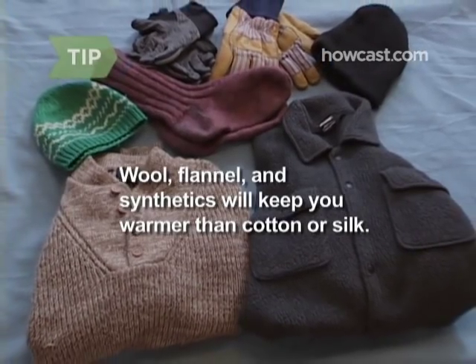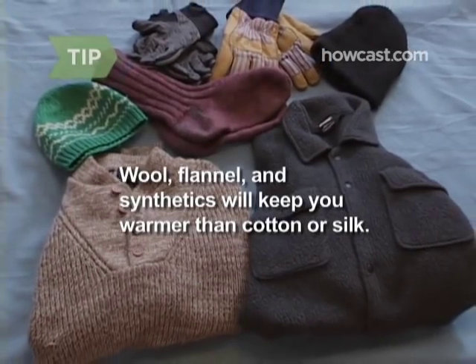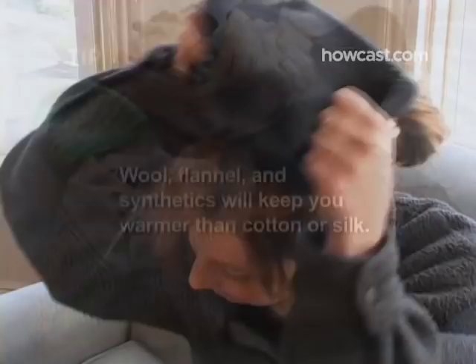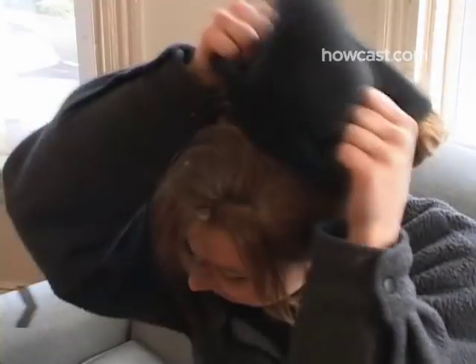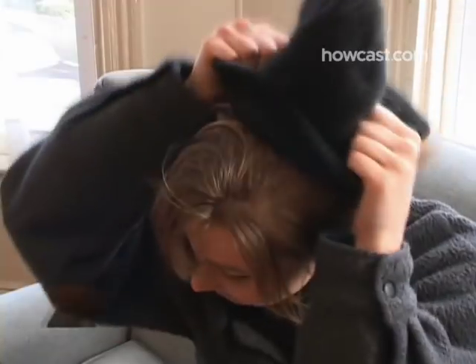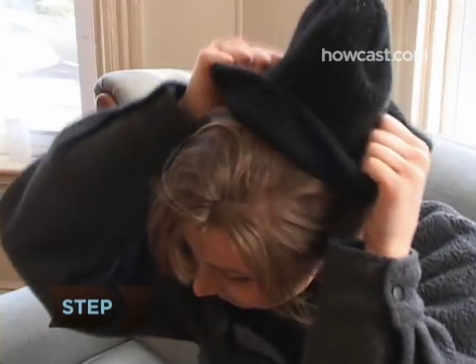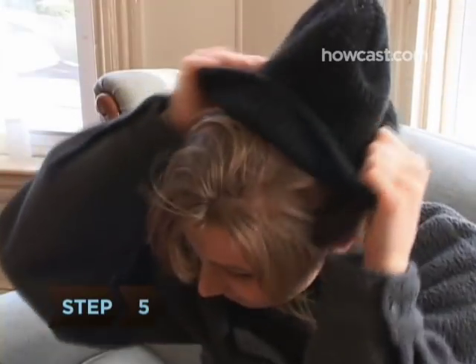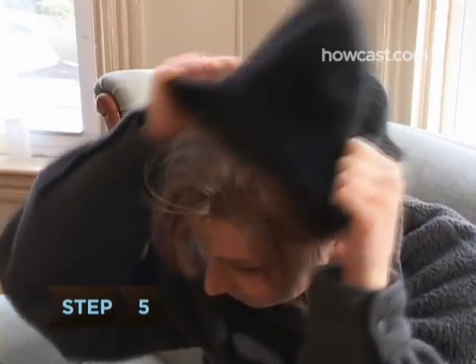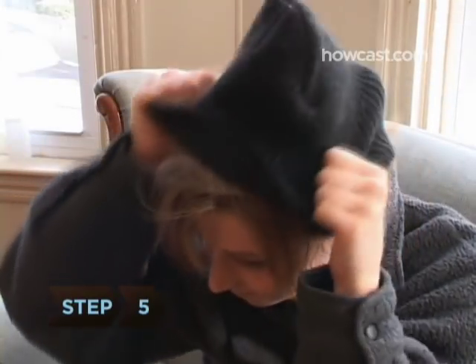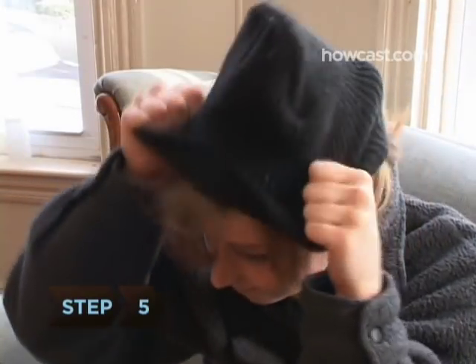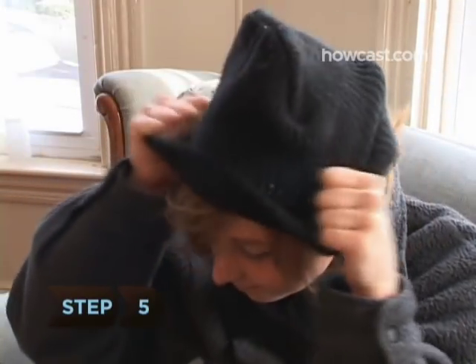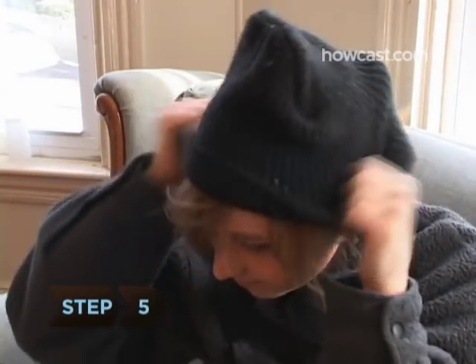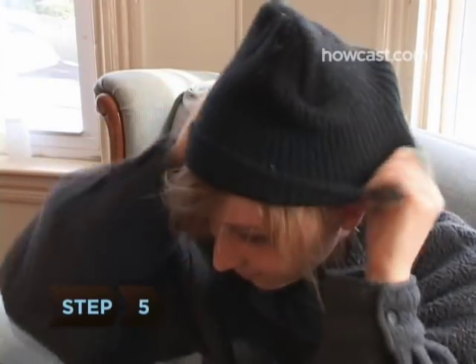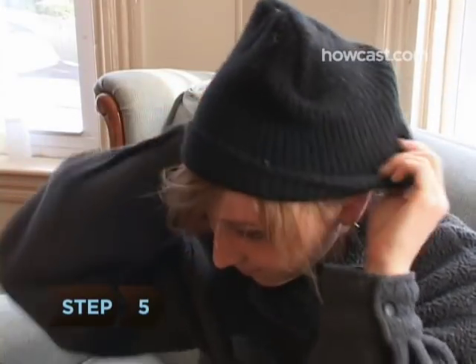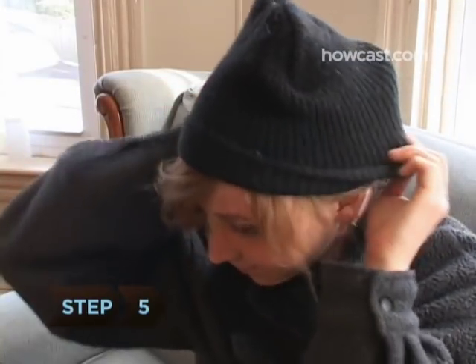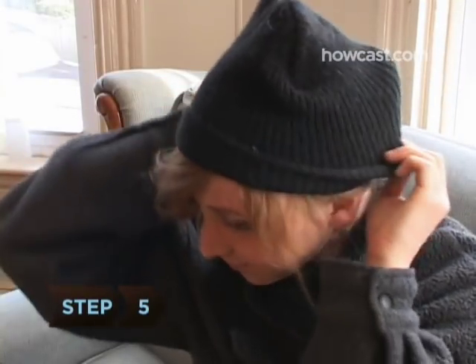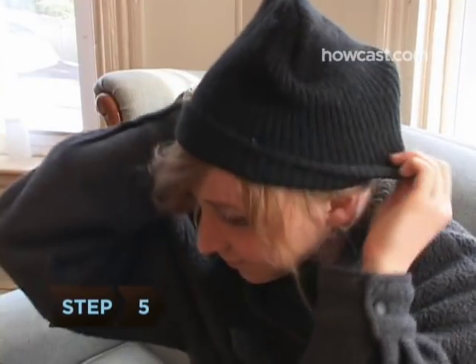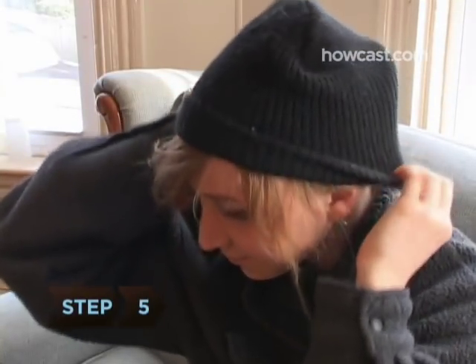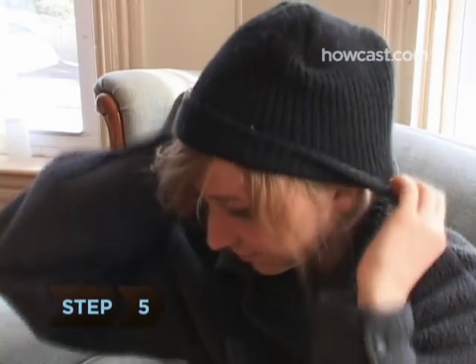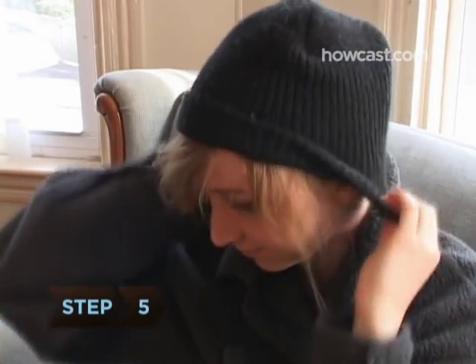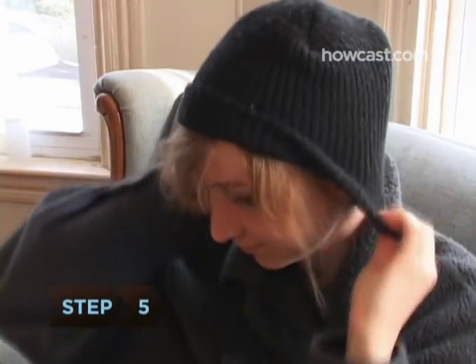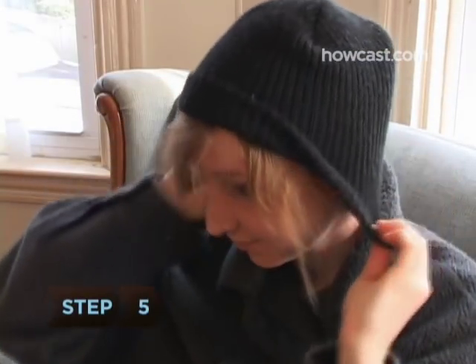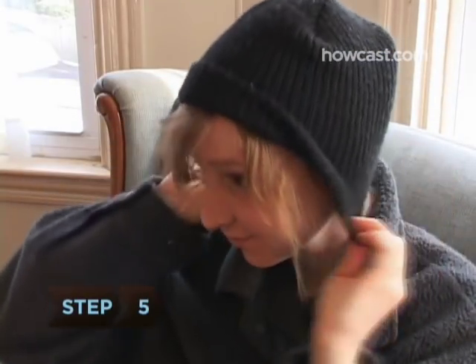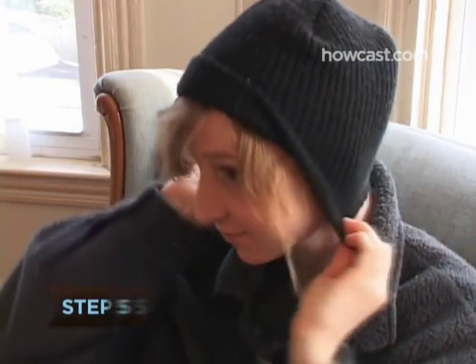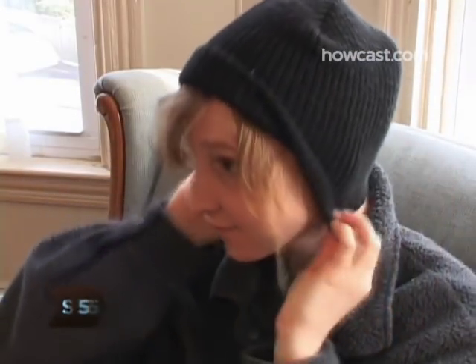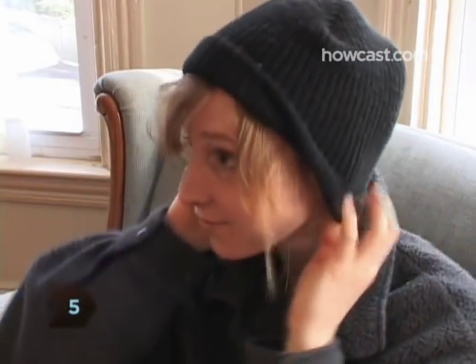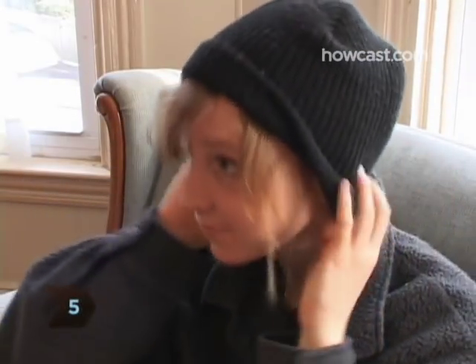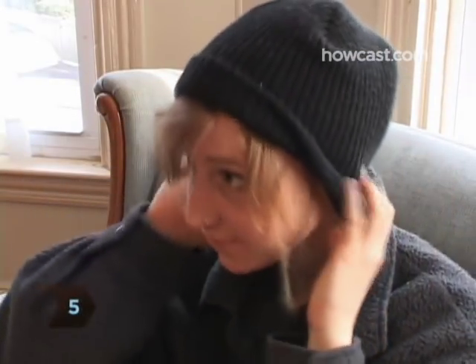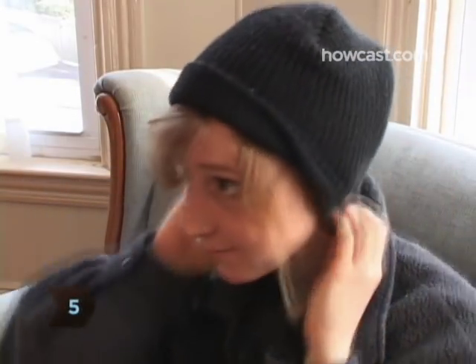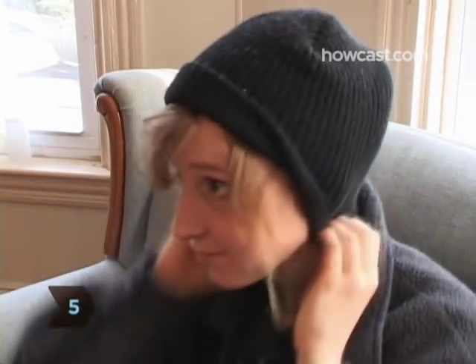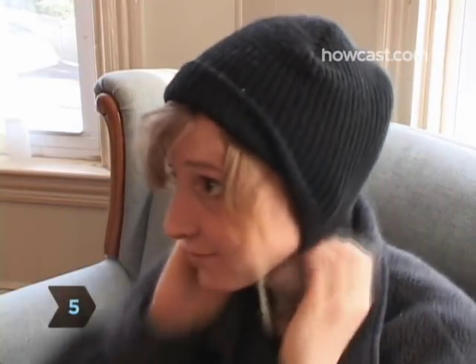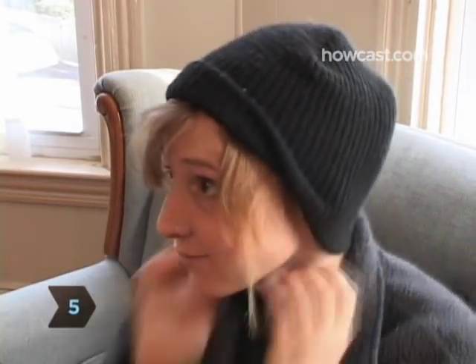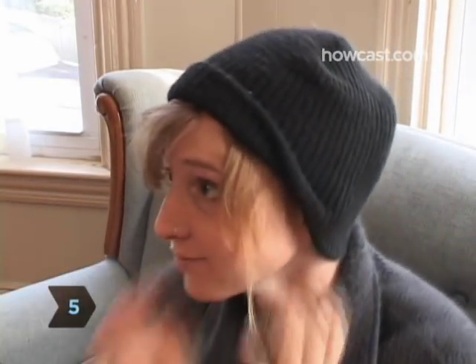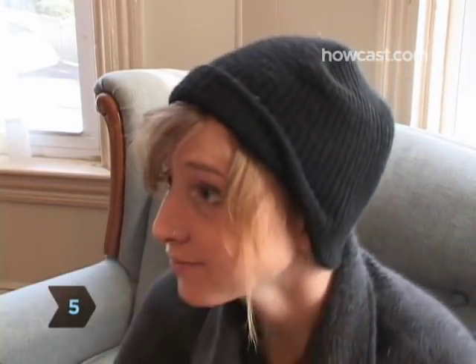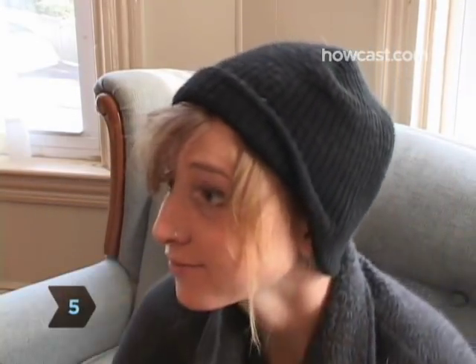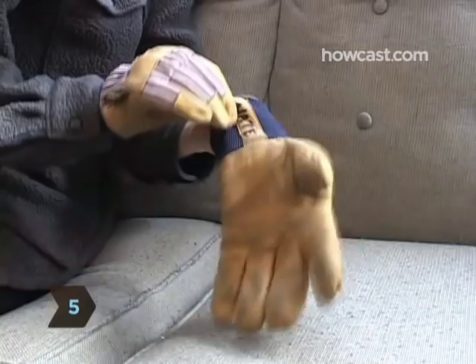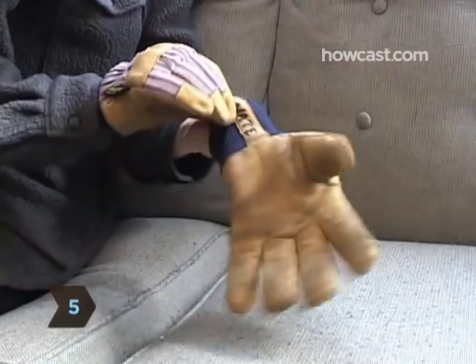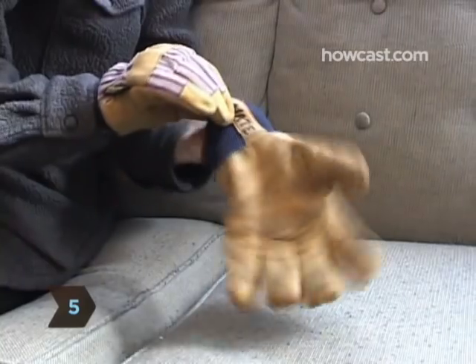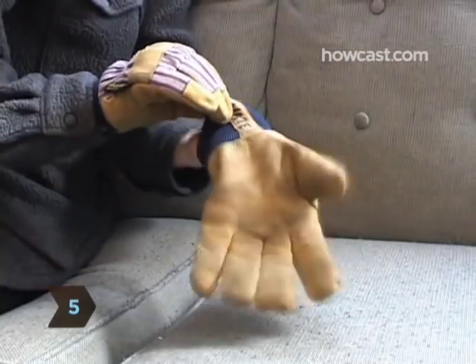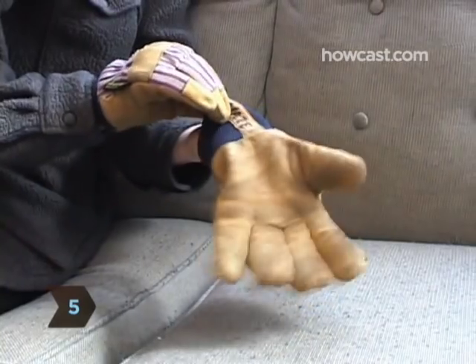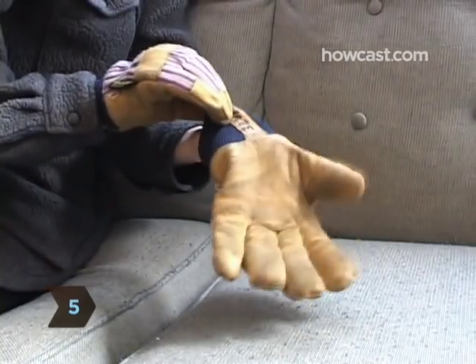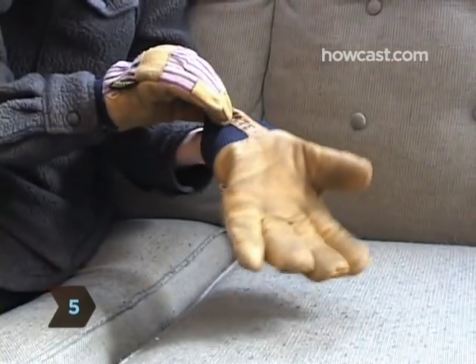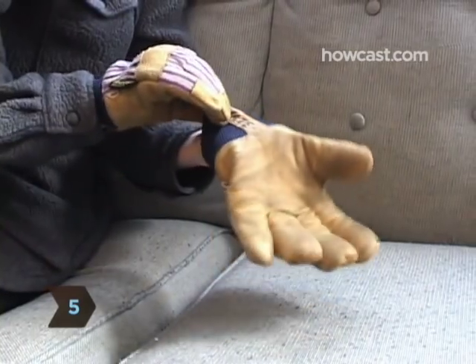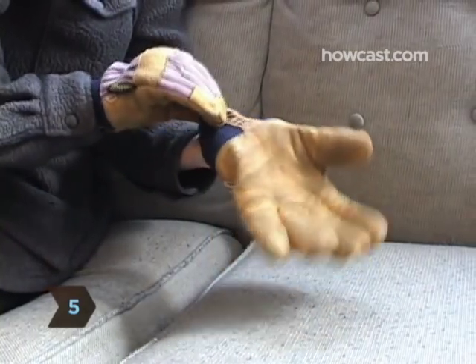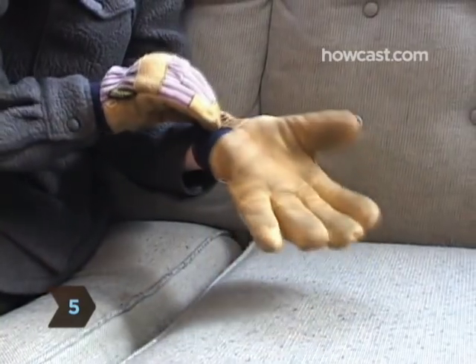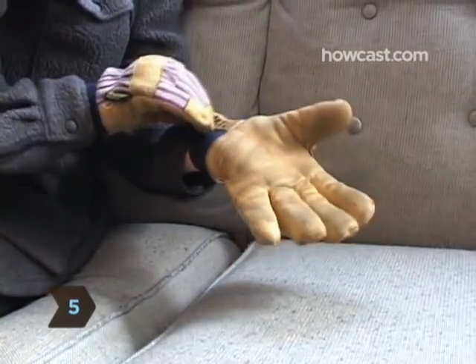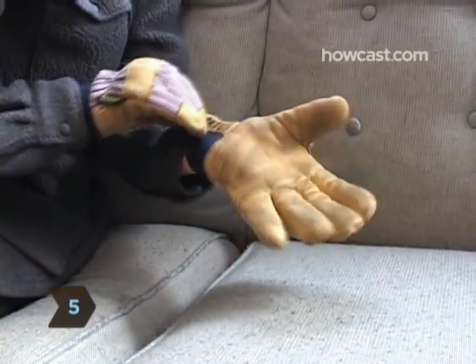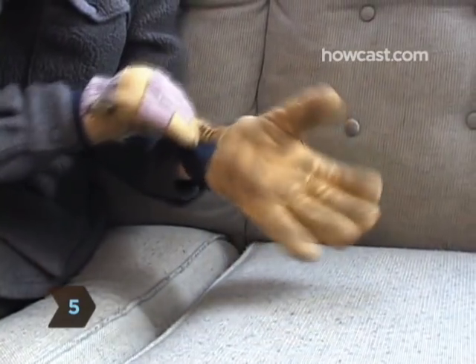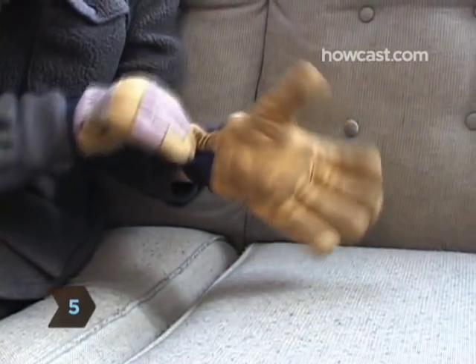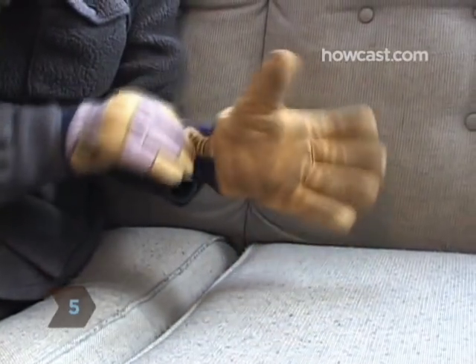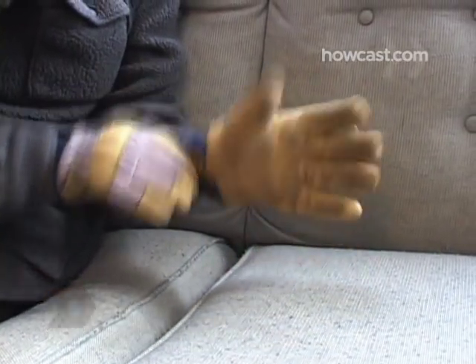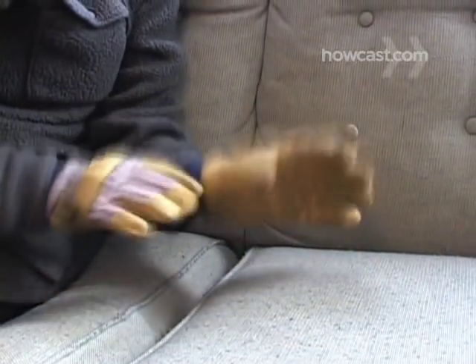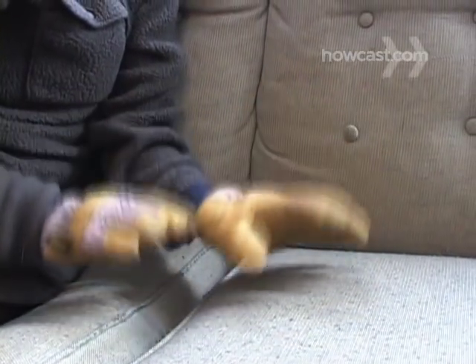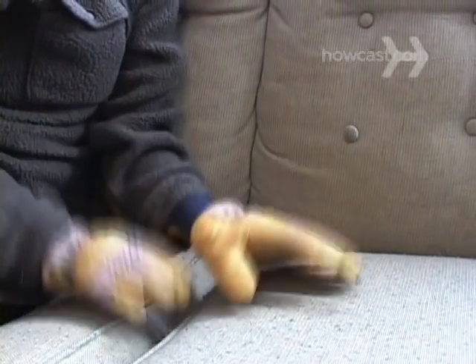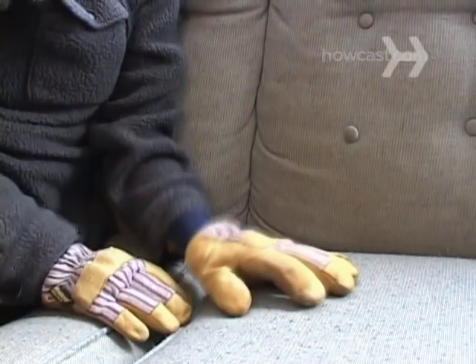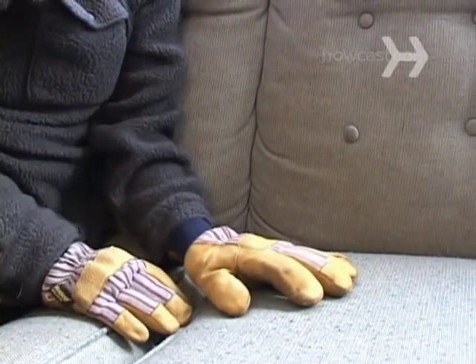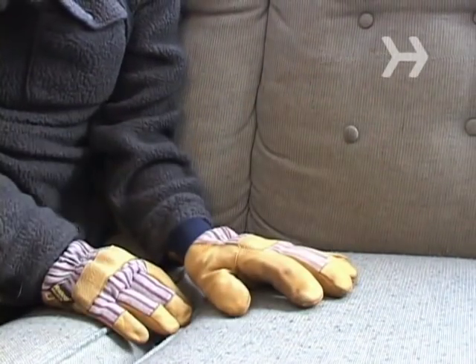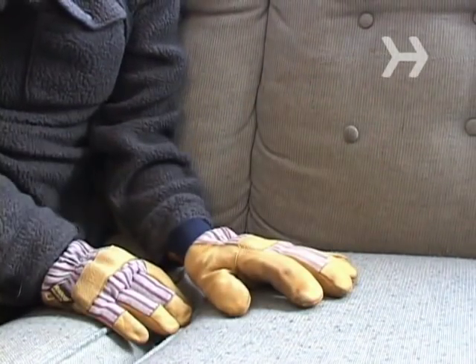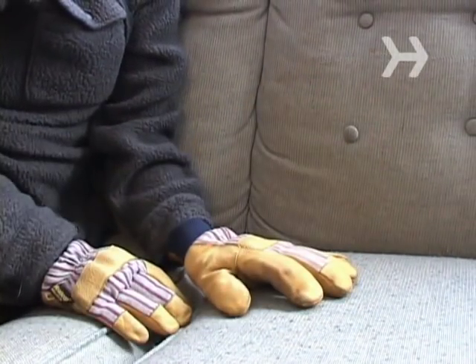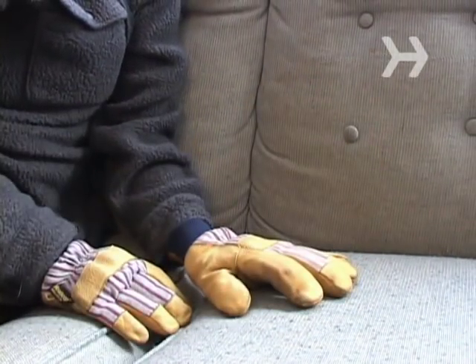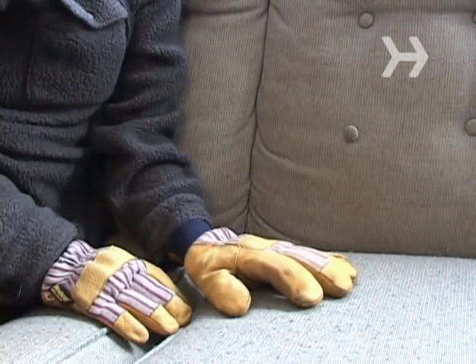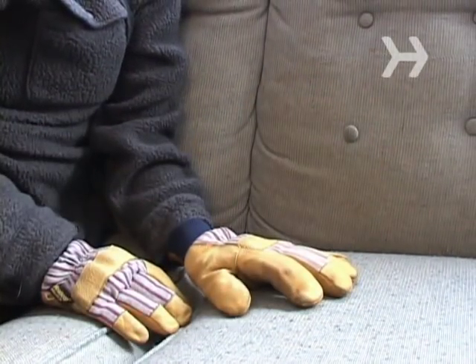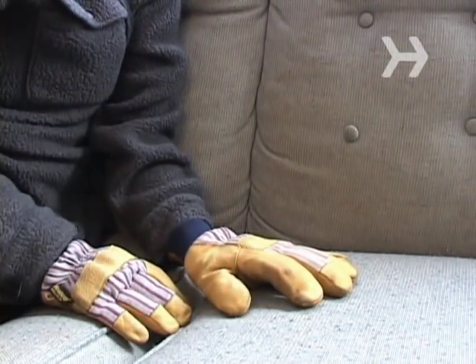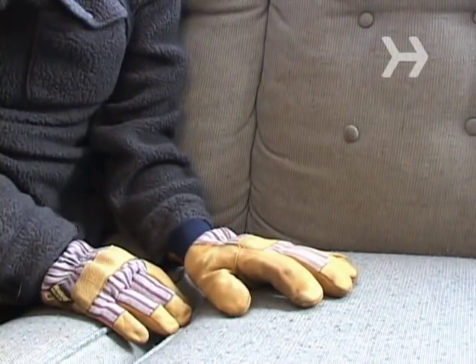Step 5. Don't forget hats and gloves. Your objective is to minimize the amount of exposed skin.